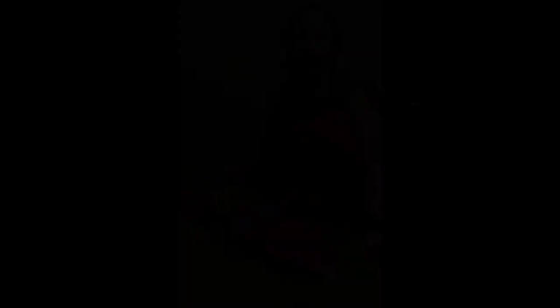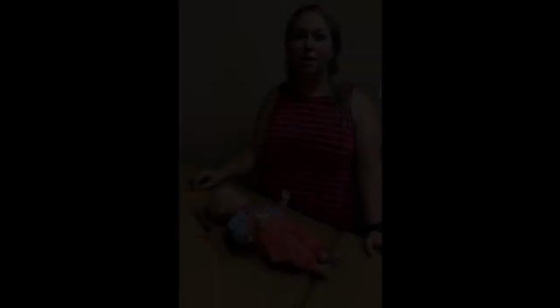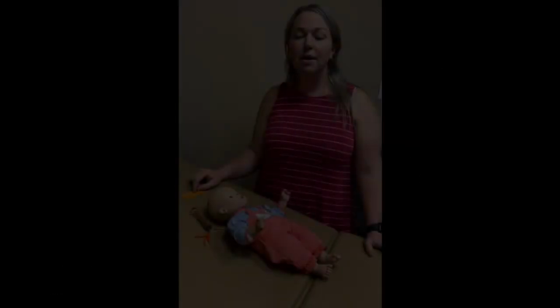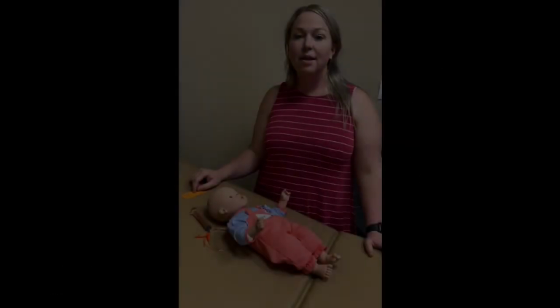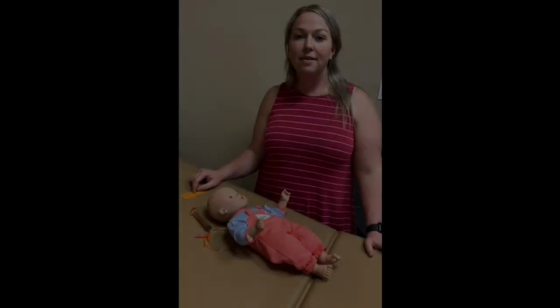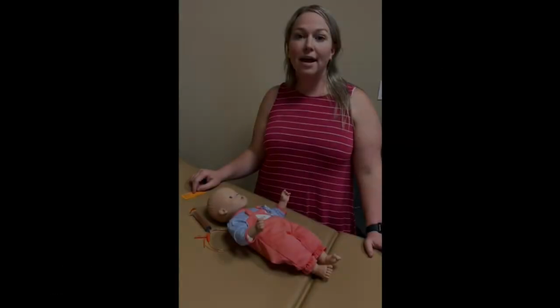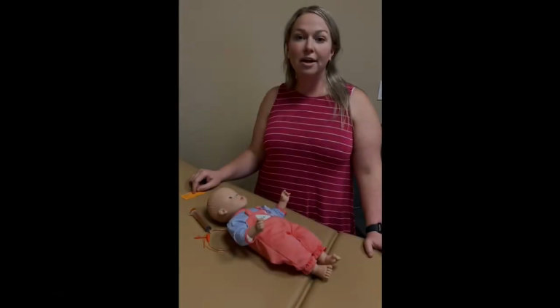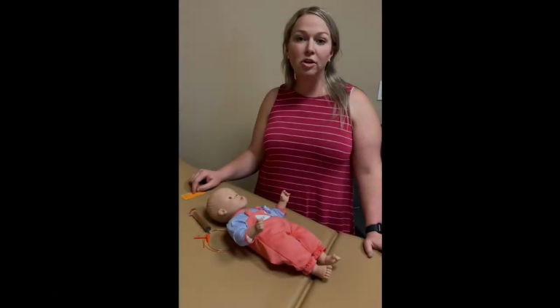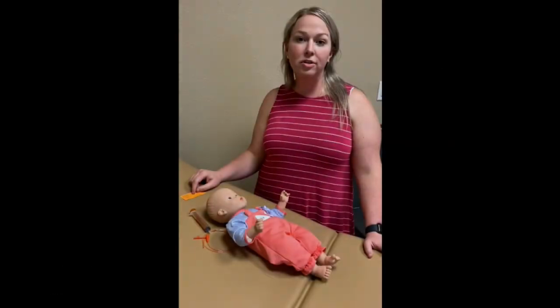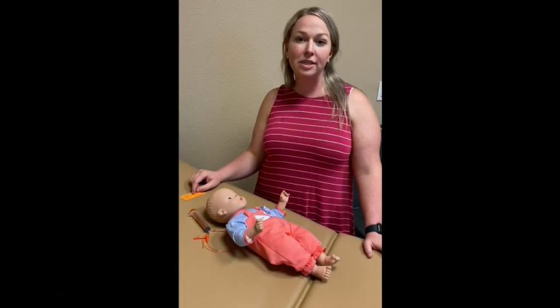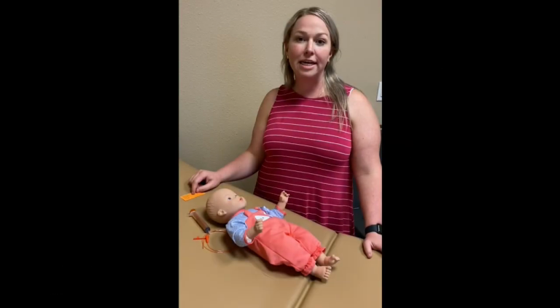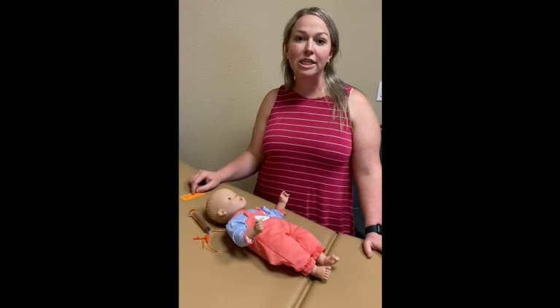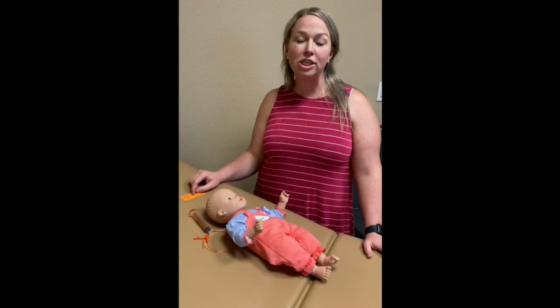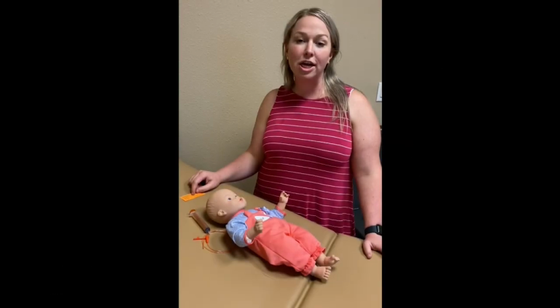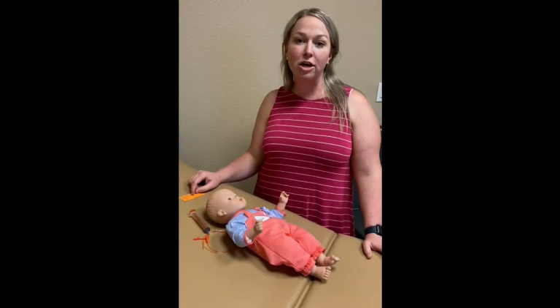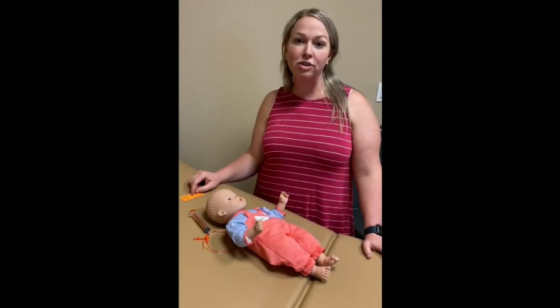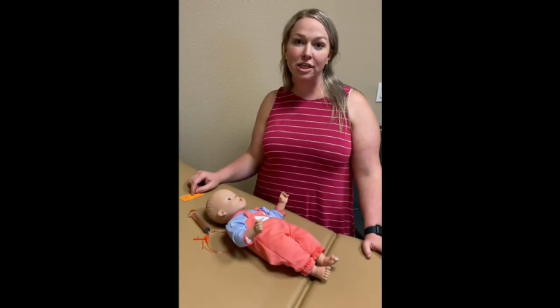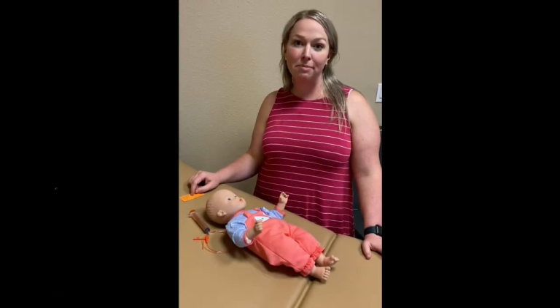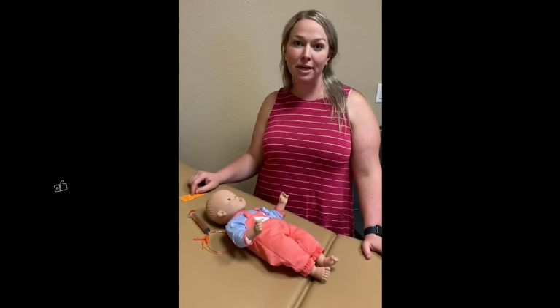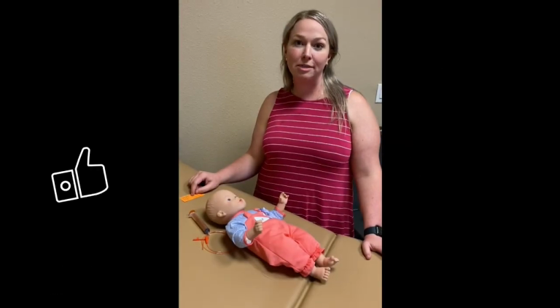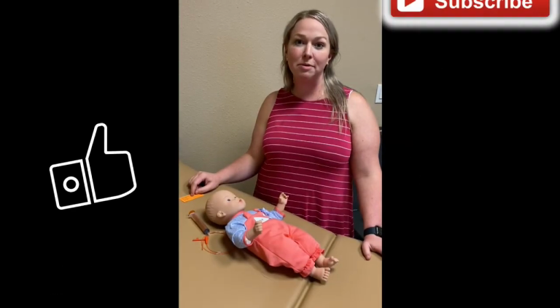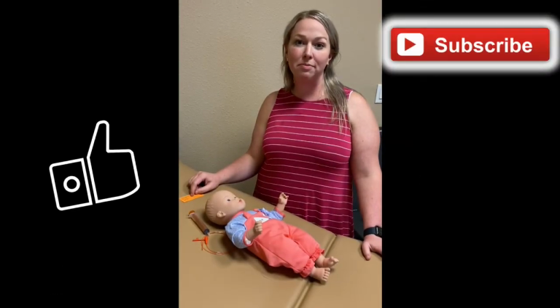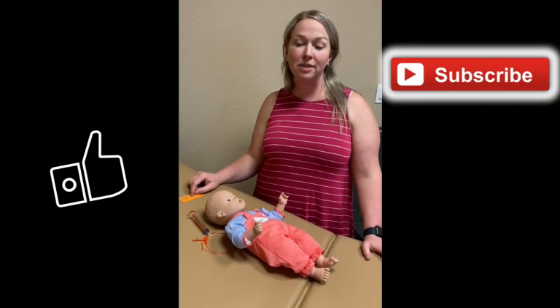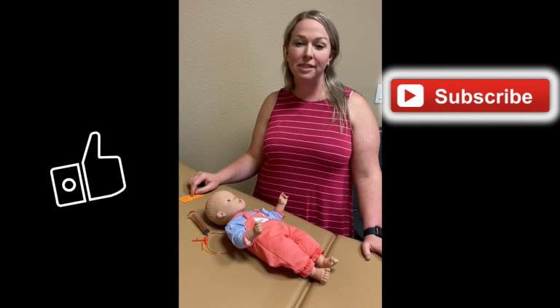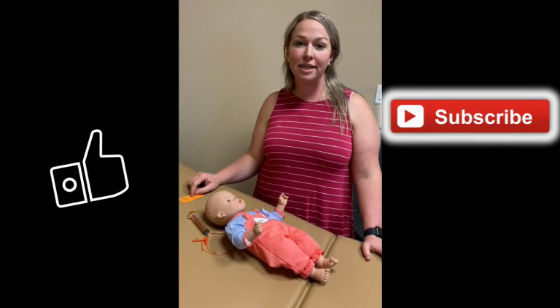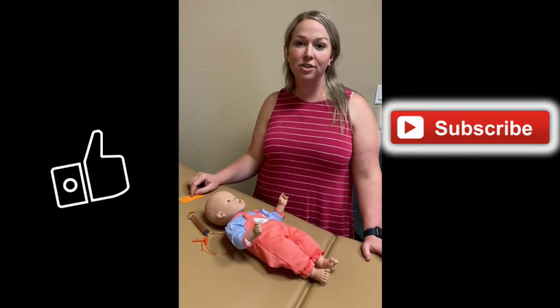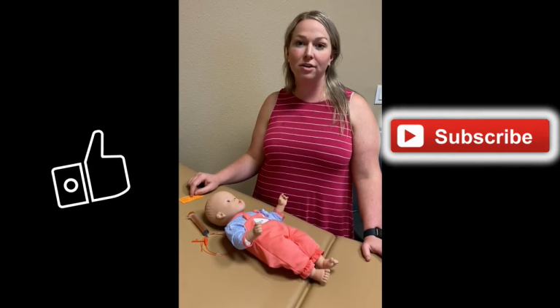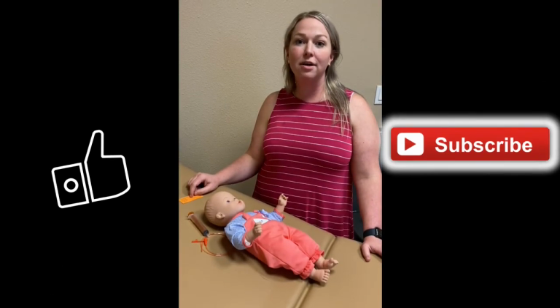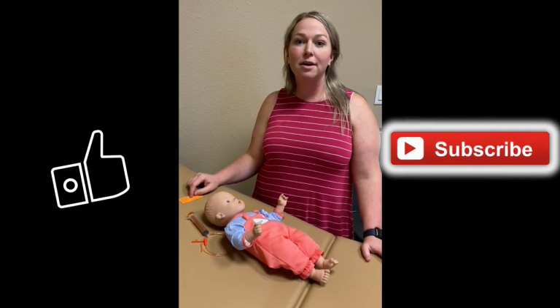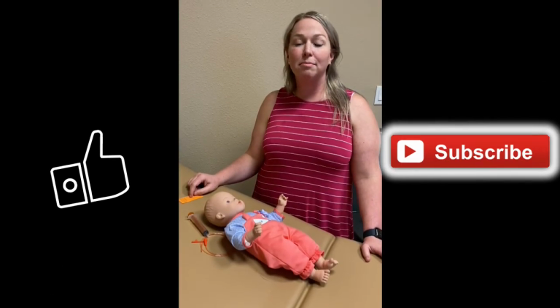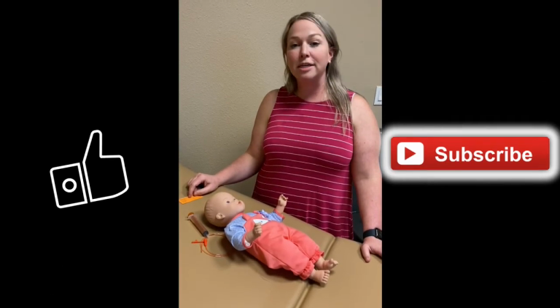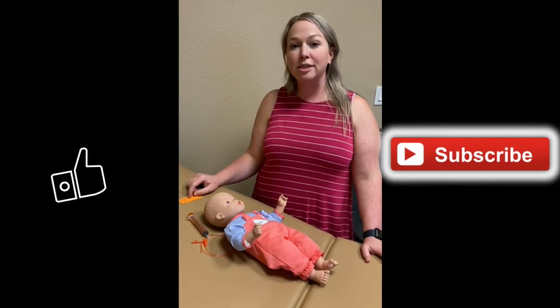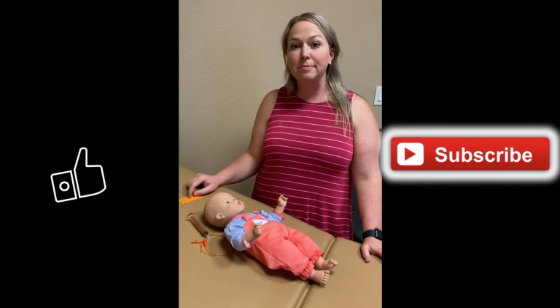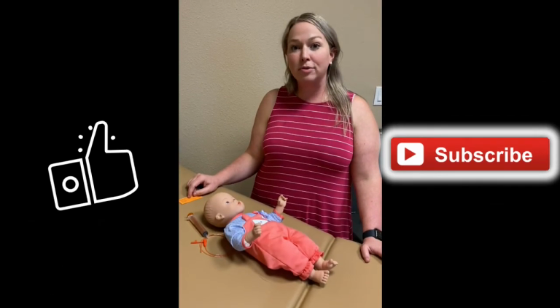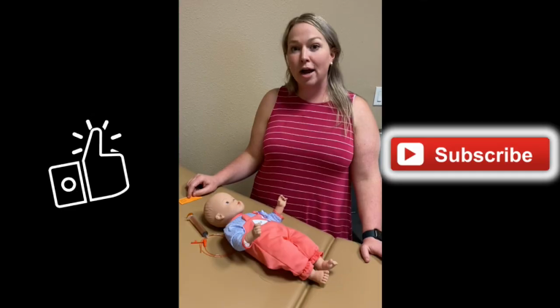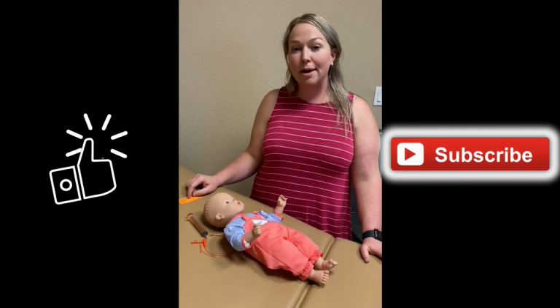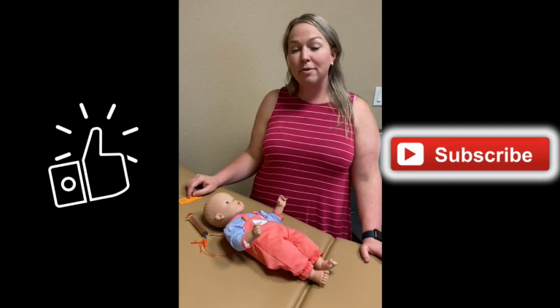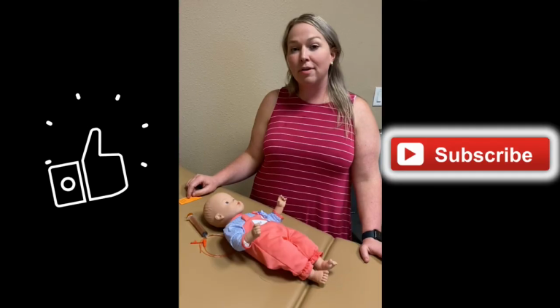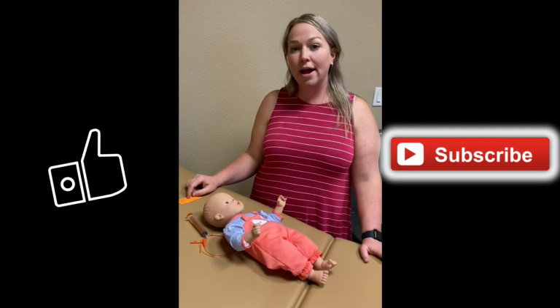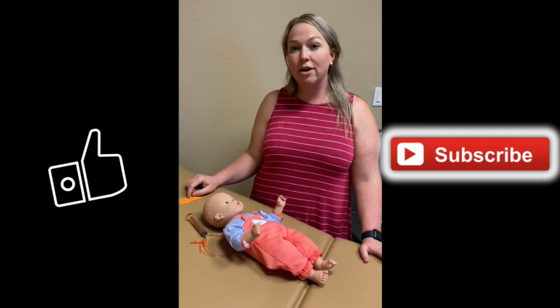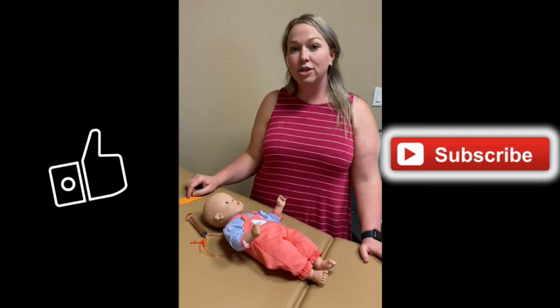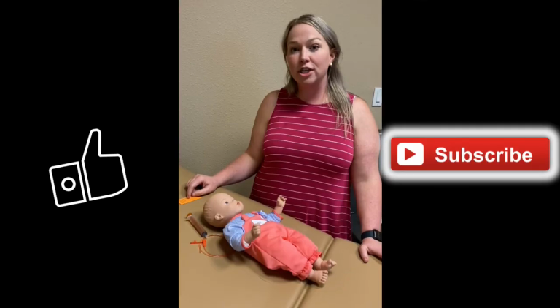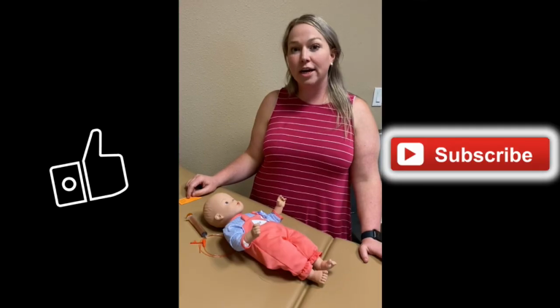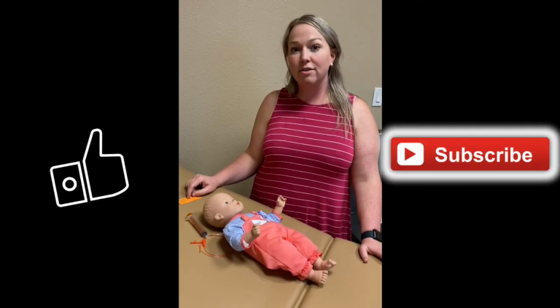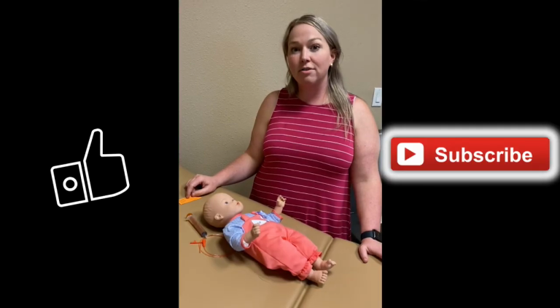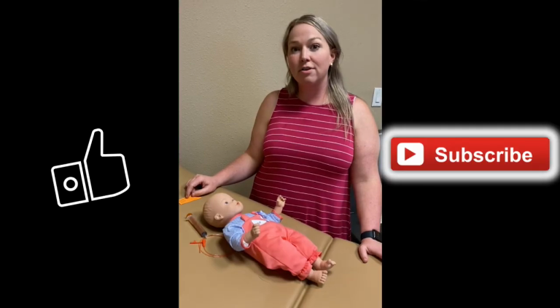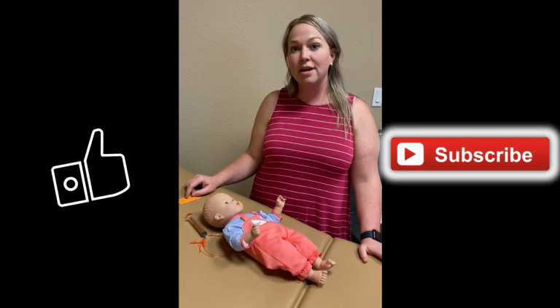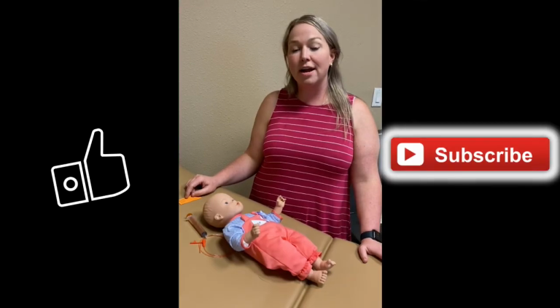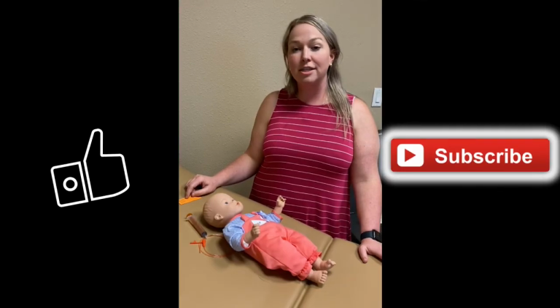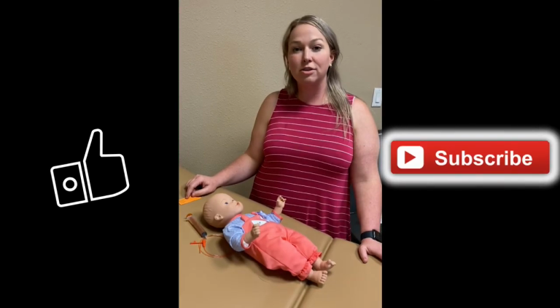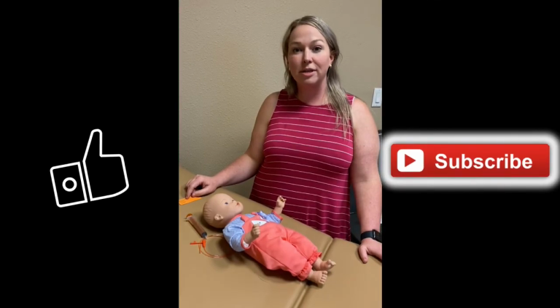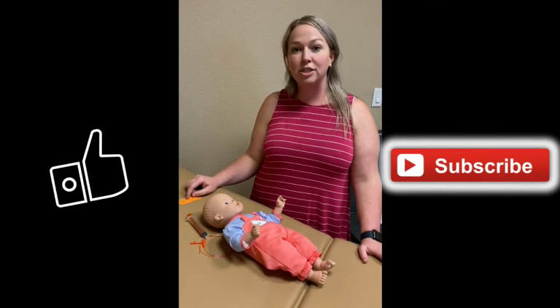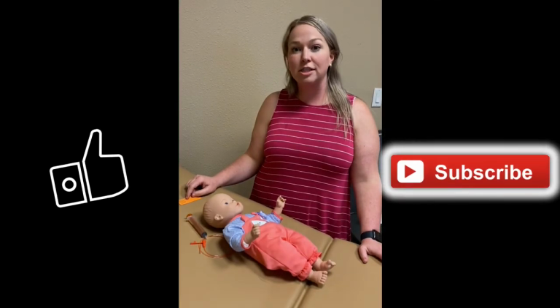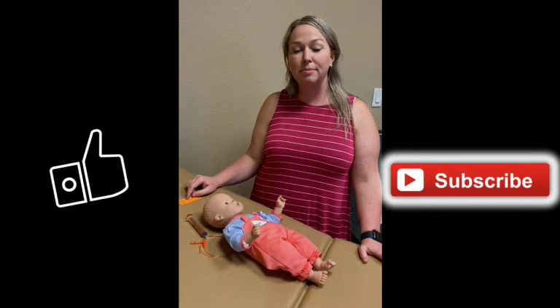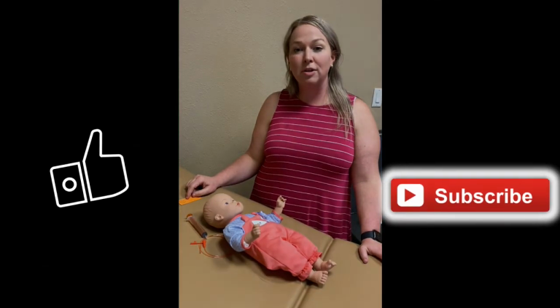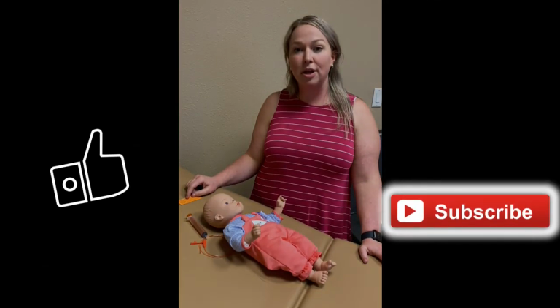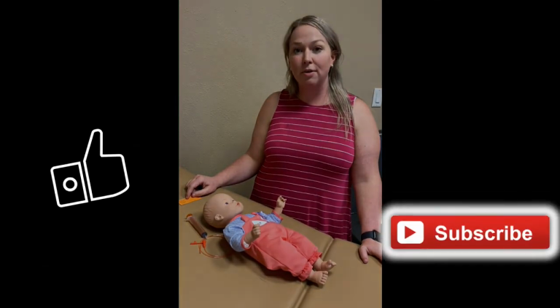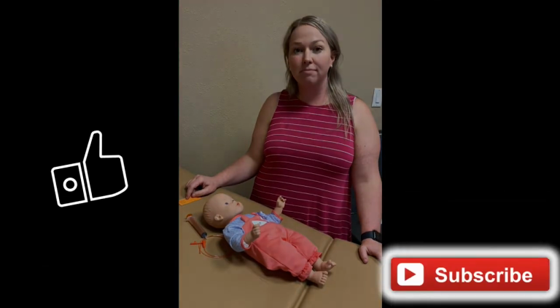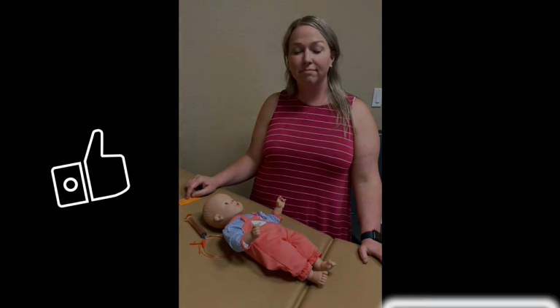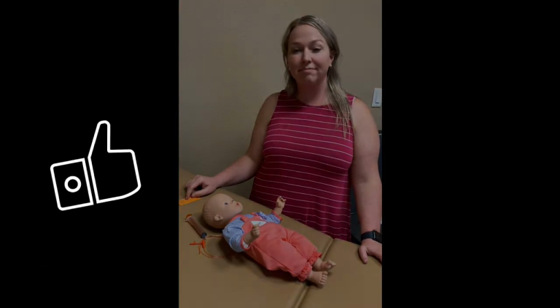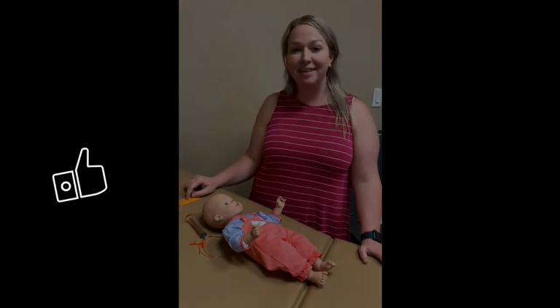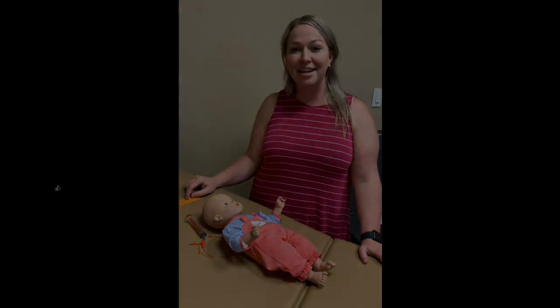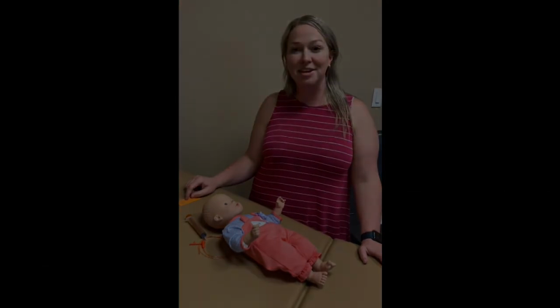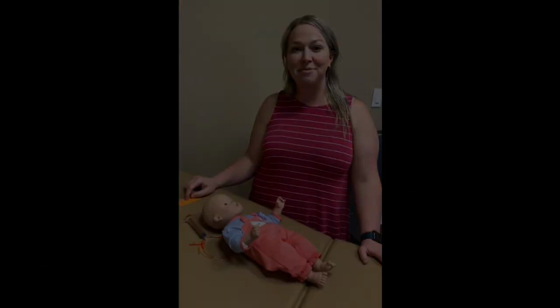That concludes the NG/OG placement procedure. Please subscribe or like our channel and ask questions below. Thank you.